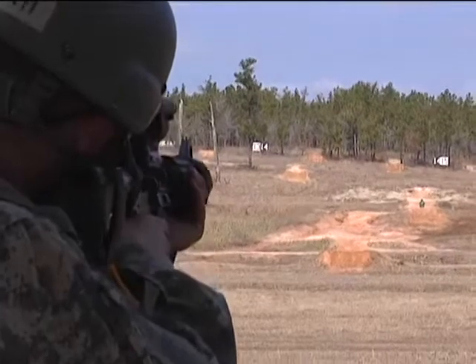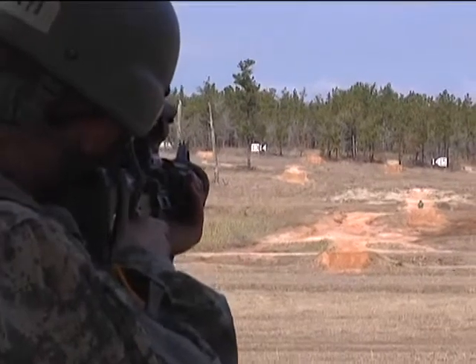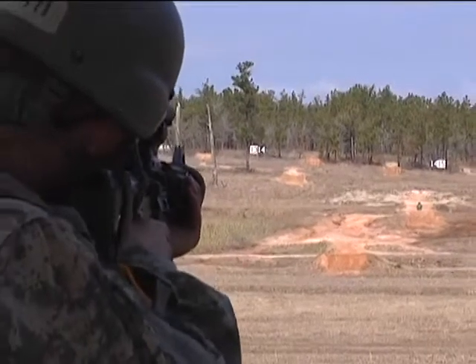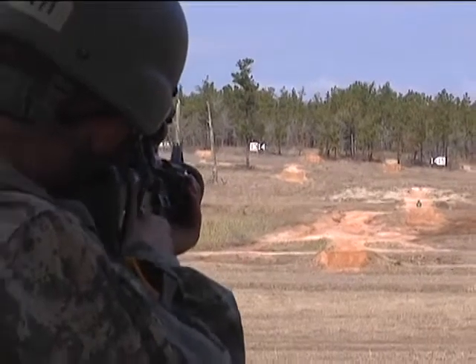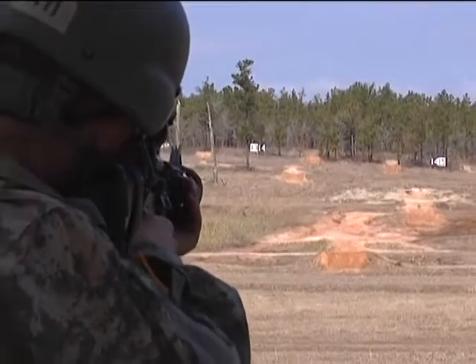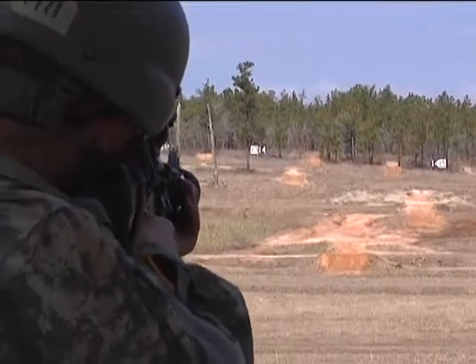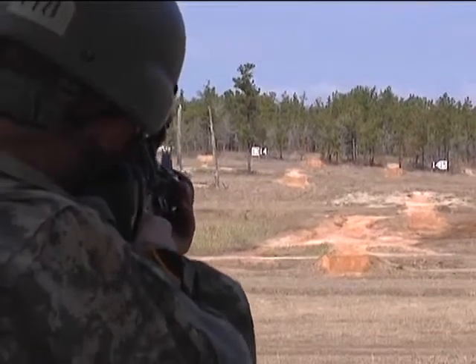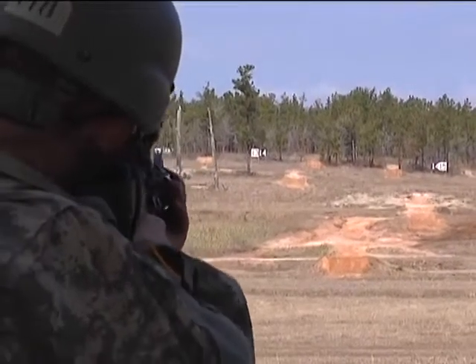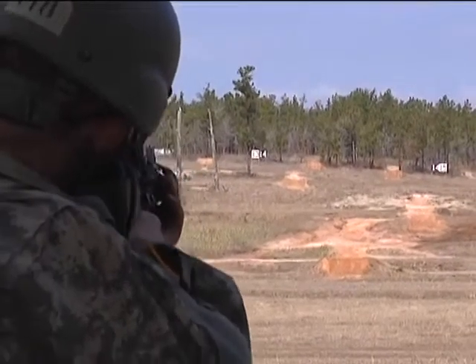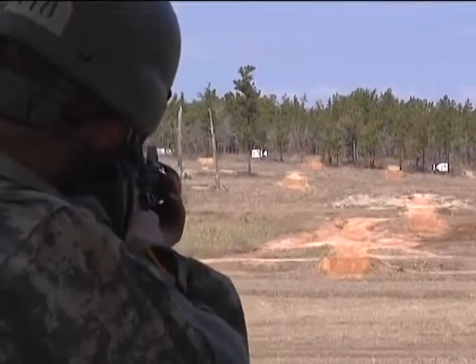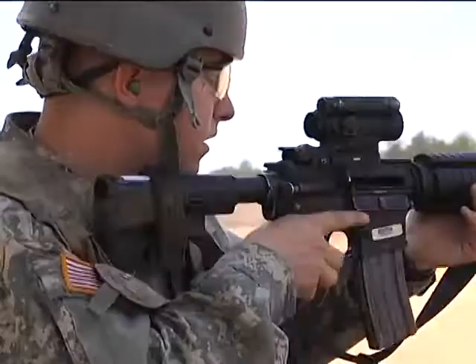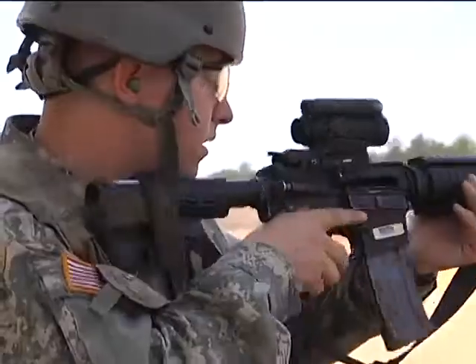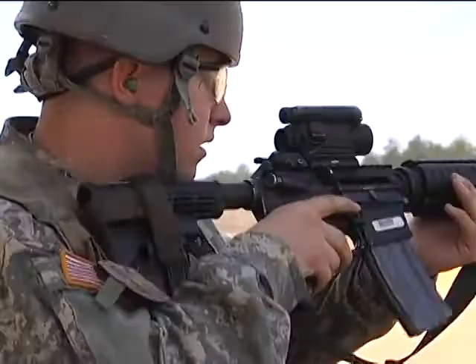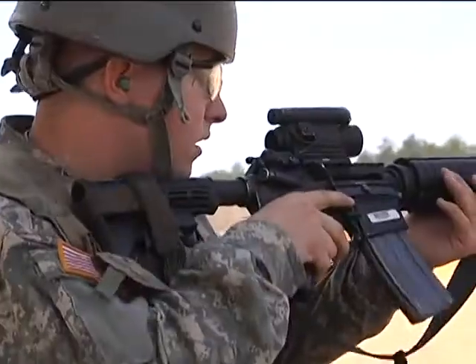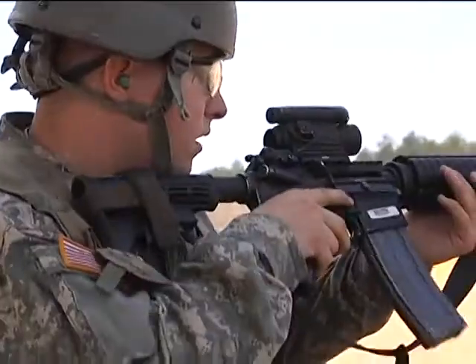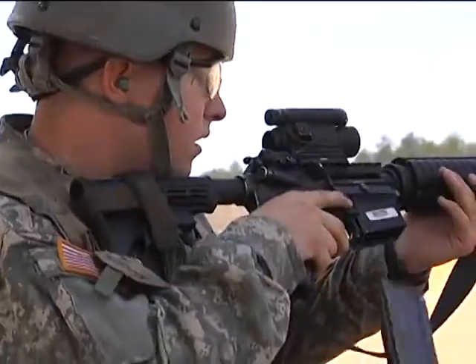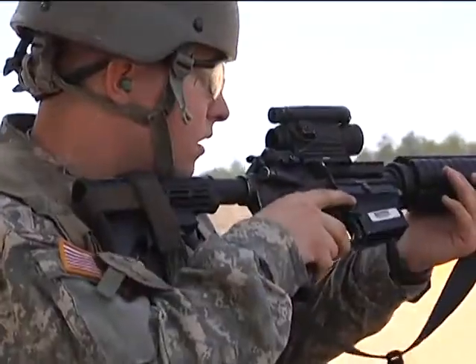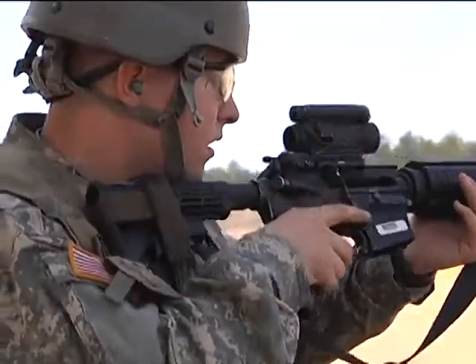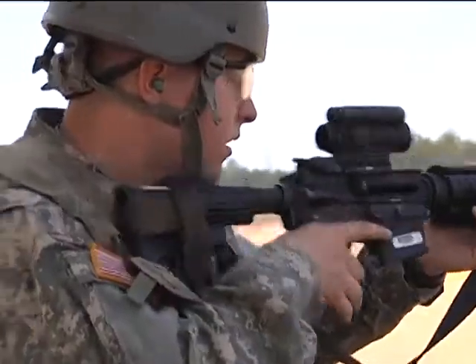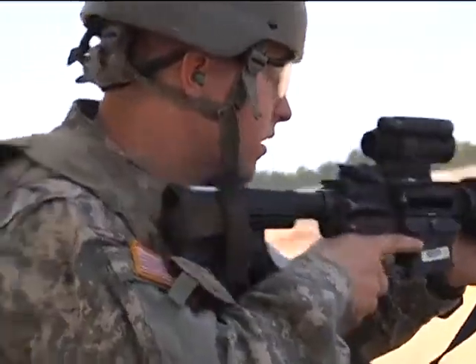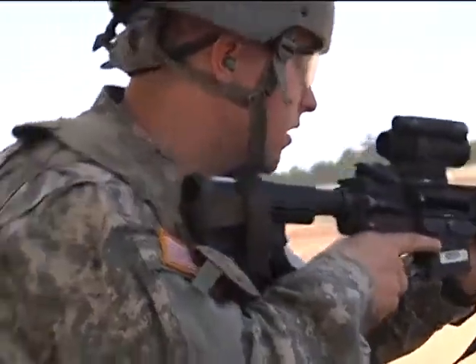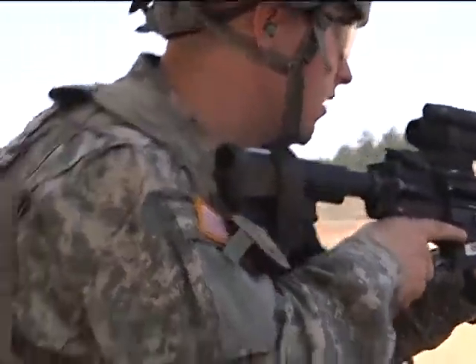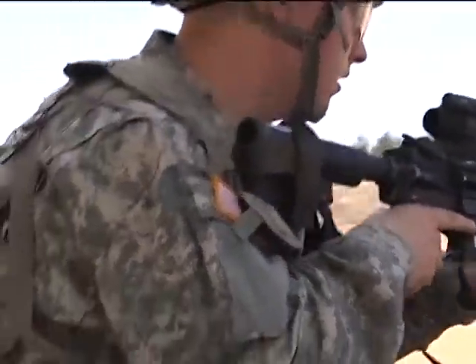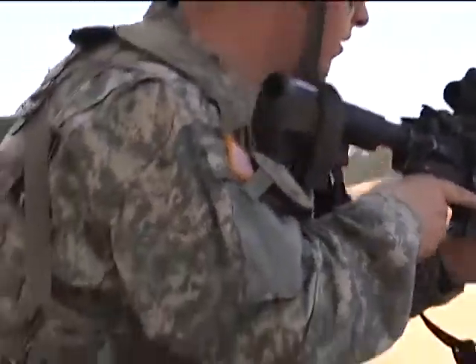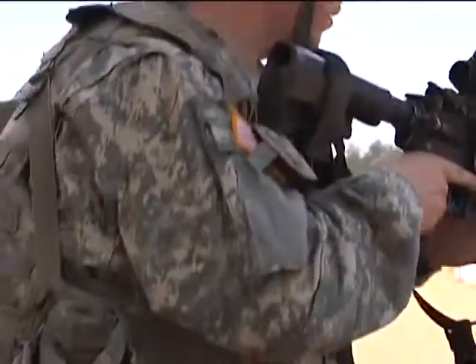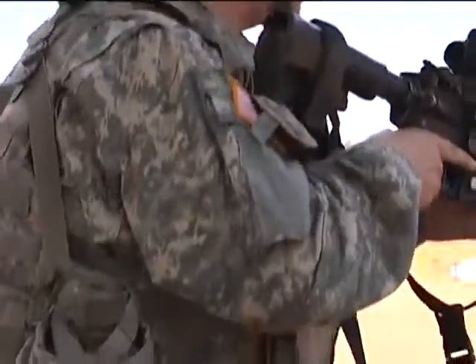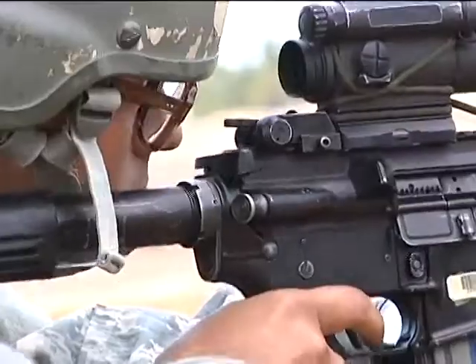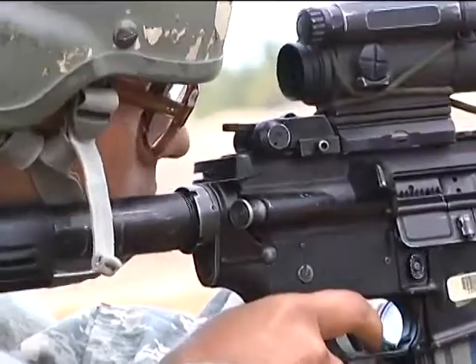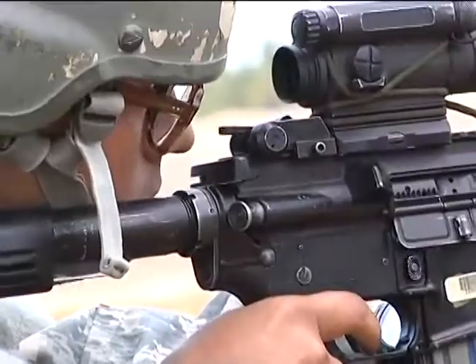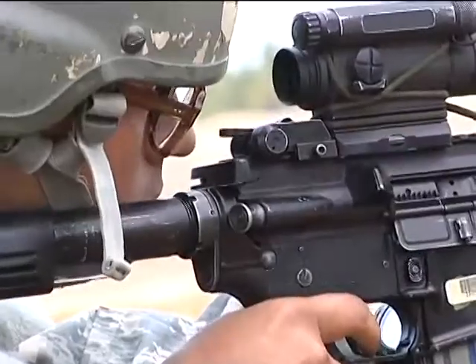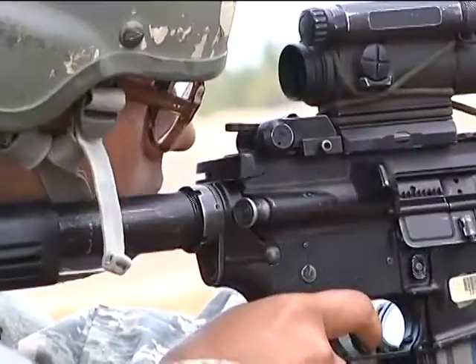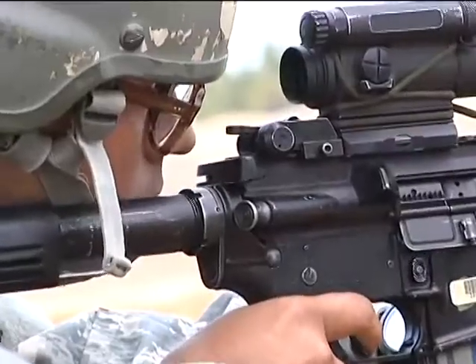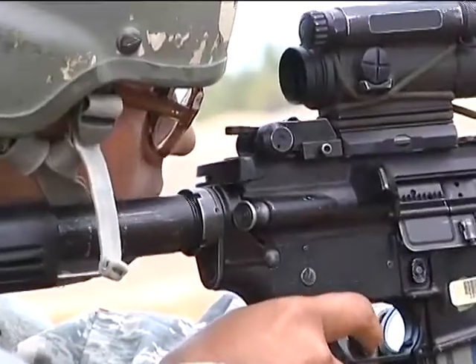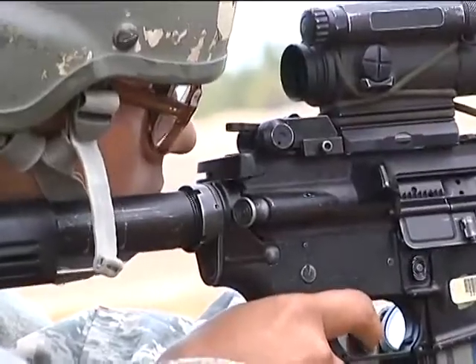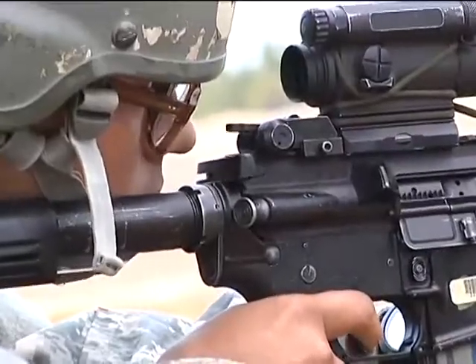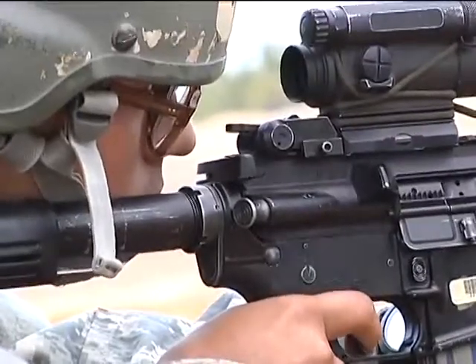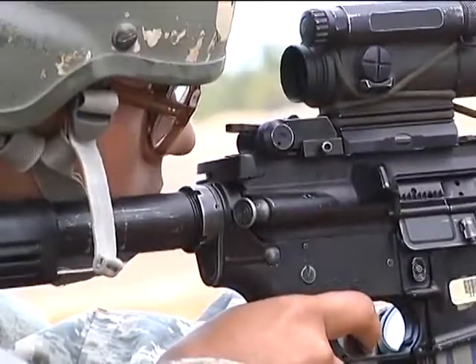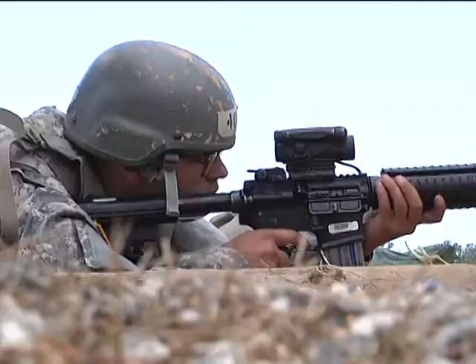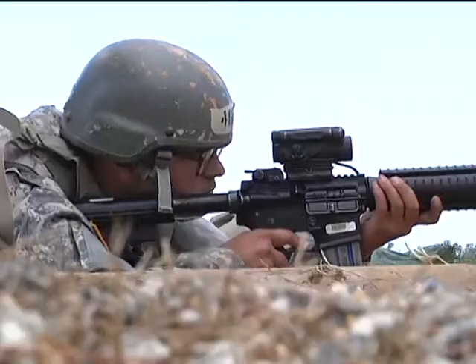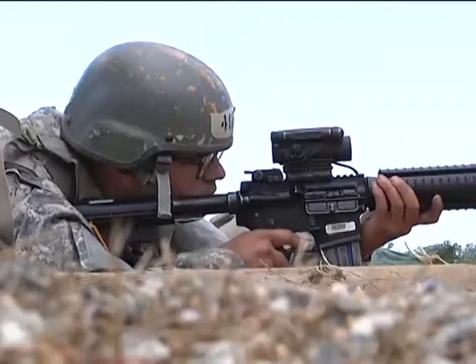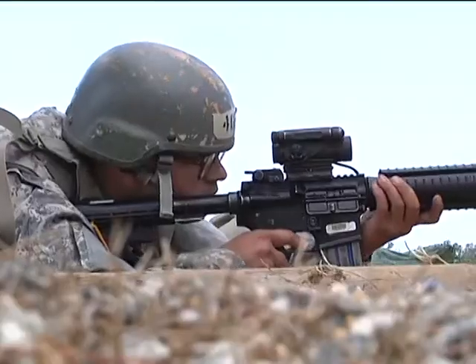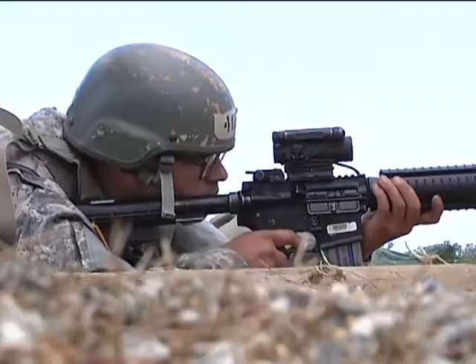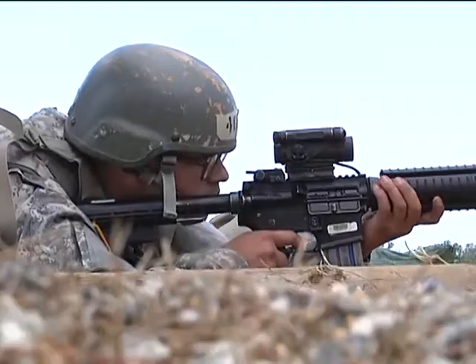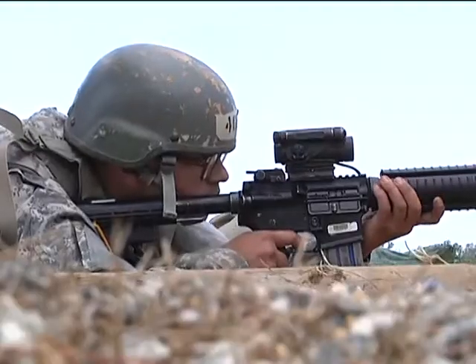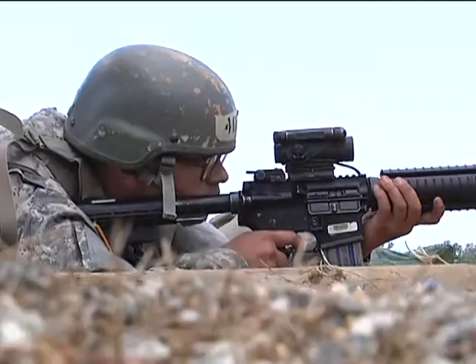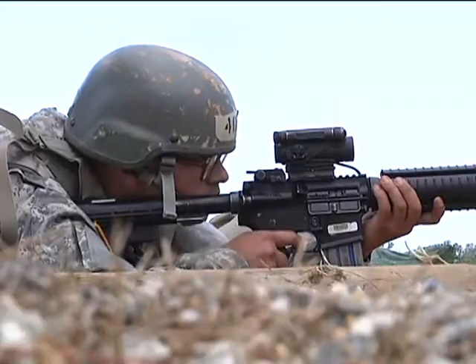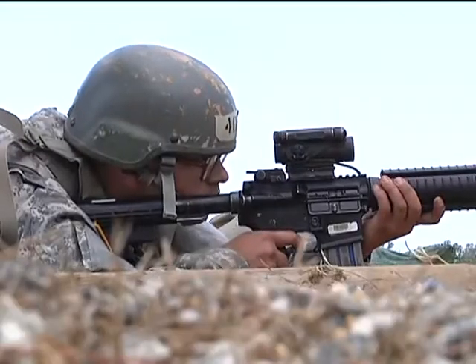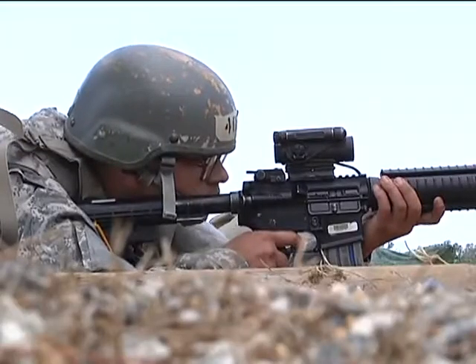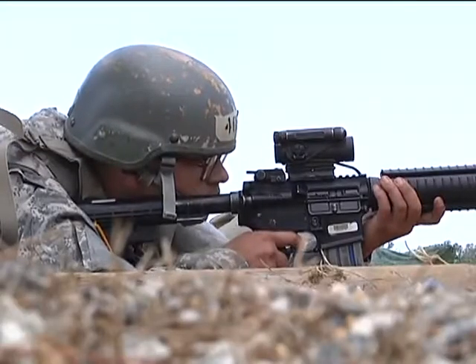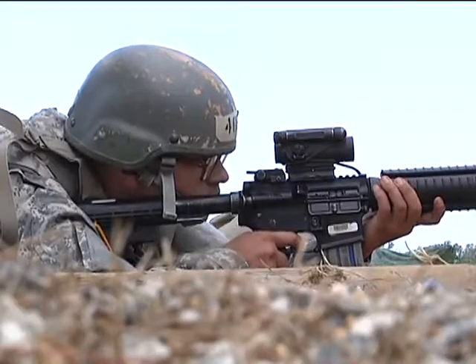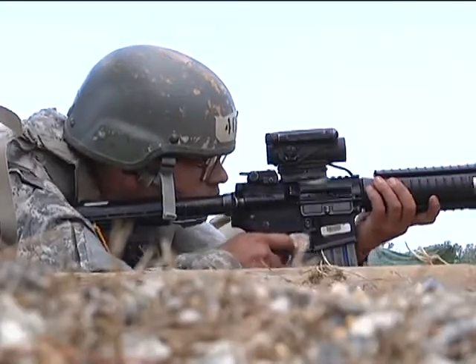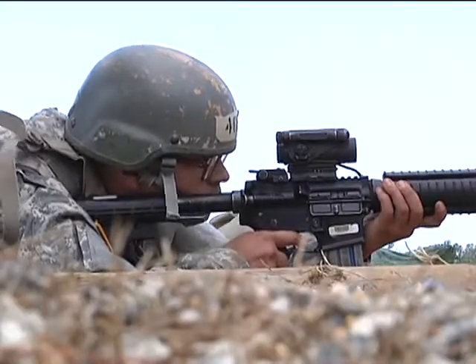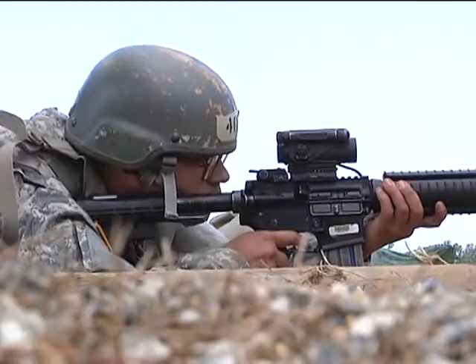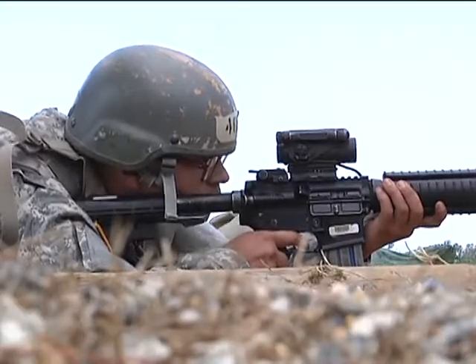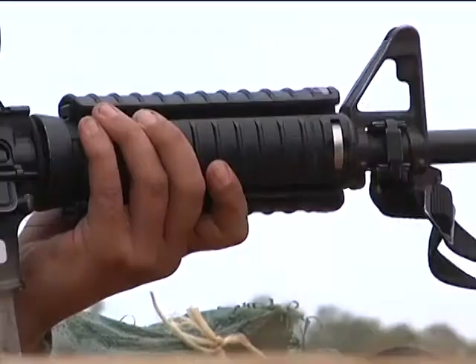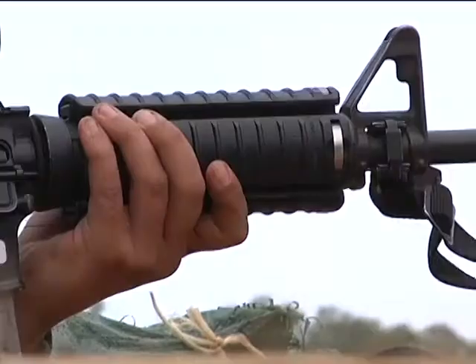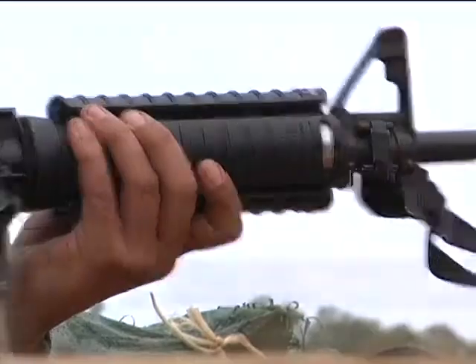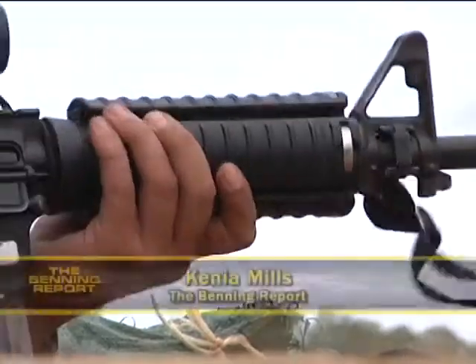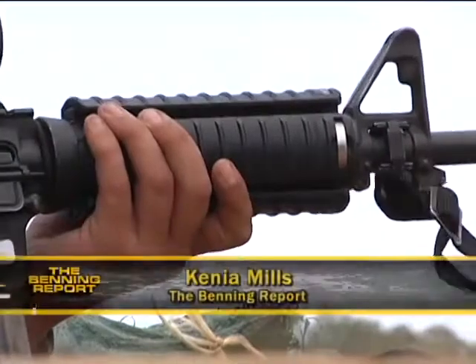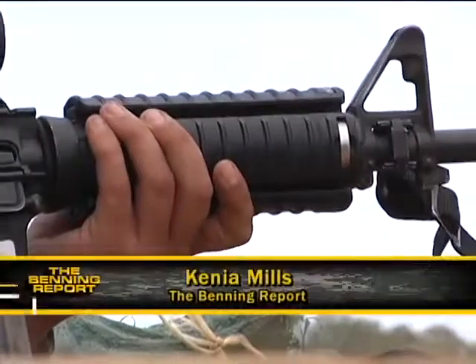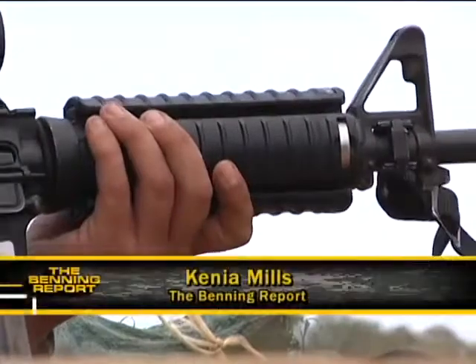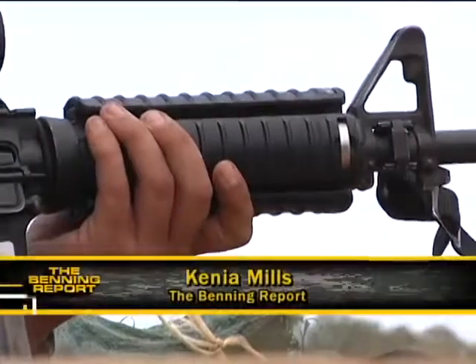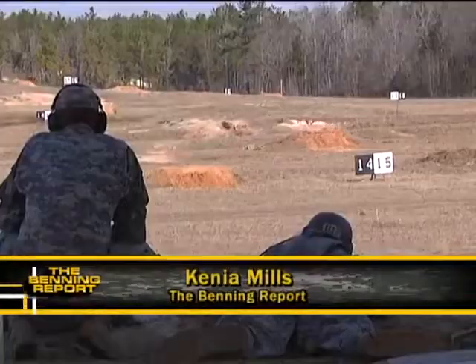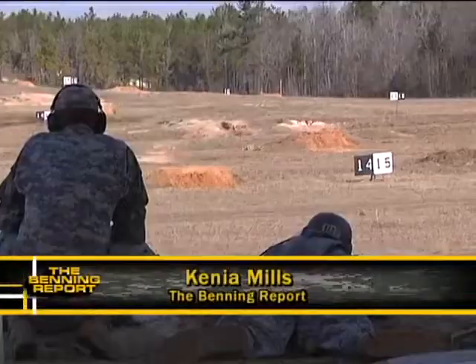So in the end, the moral of this story is: in order to shoot like a pro, you've got to master the basics. Kenya Mills for Benning TV.